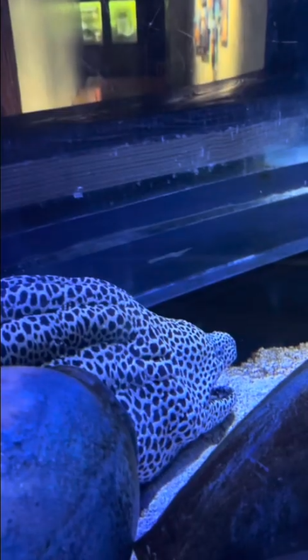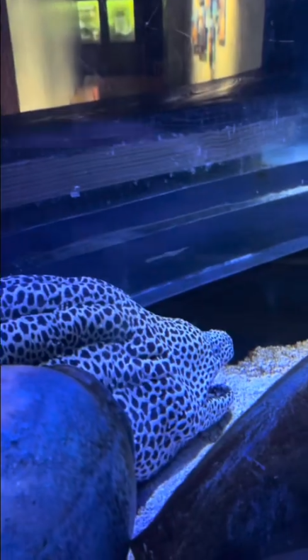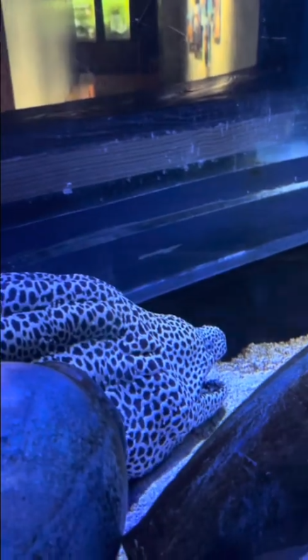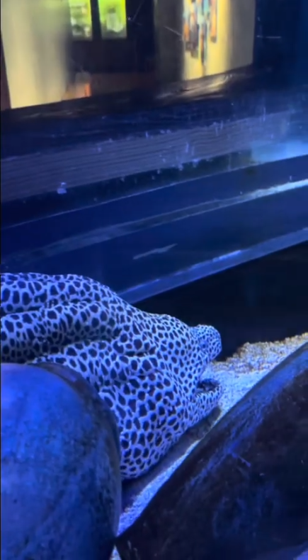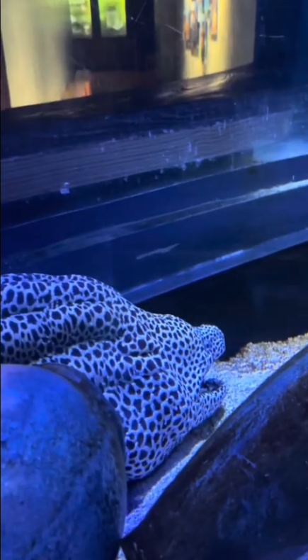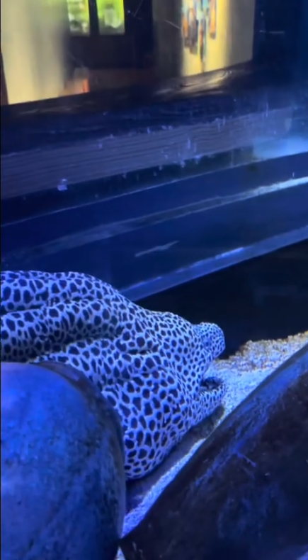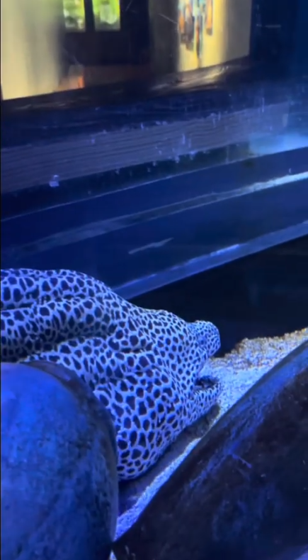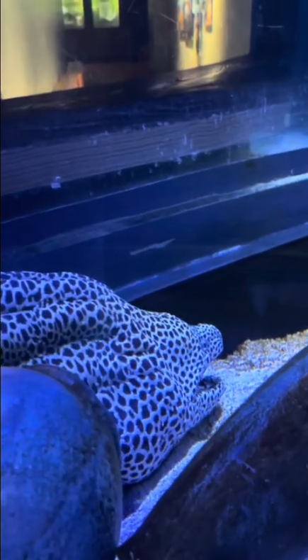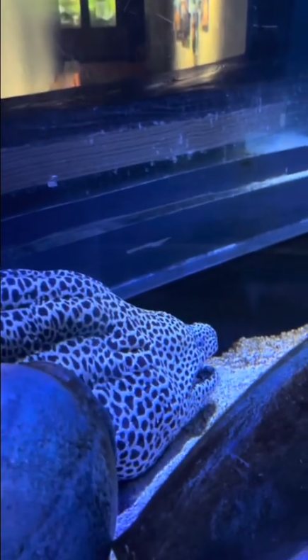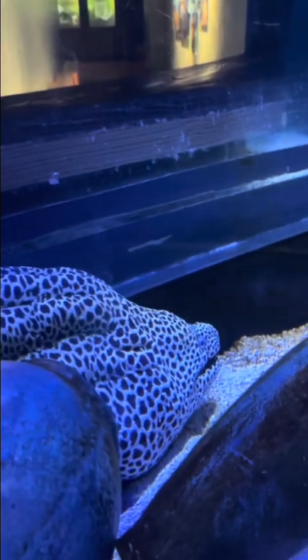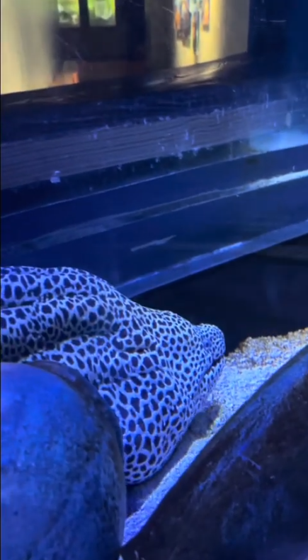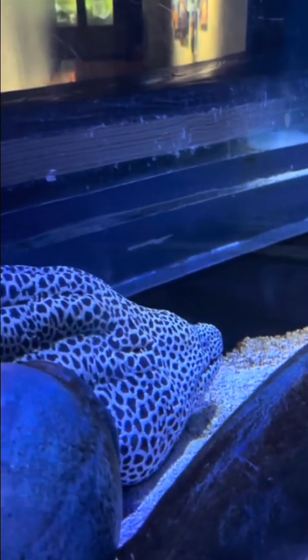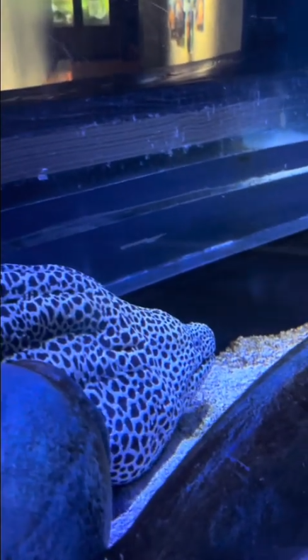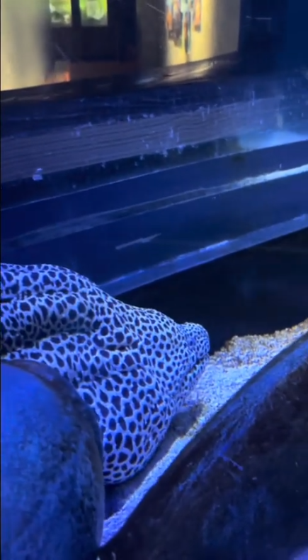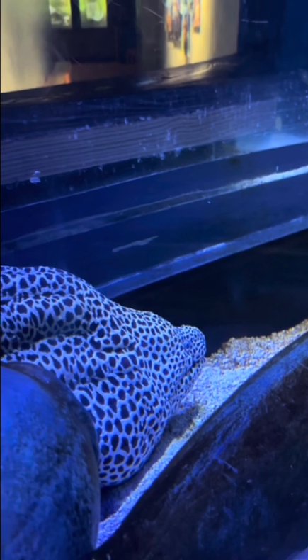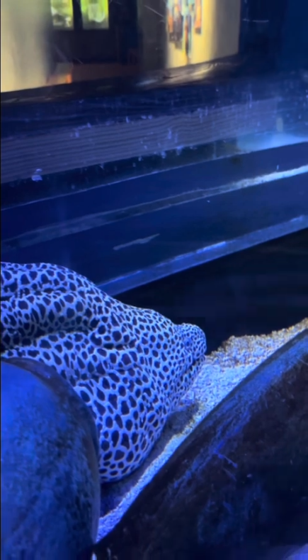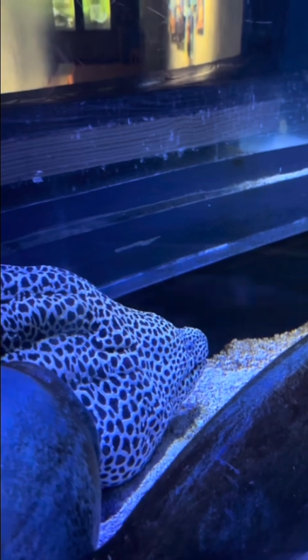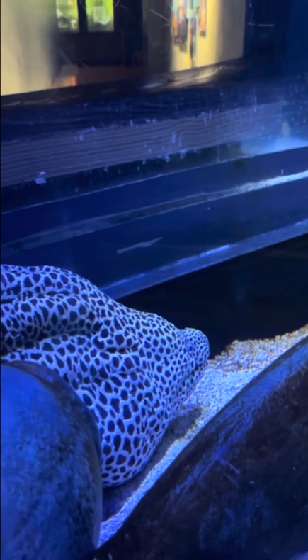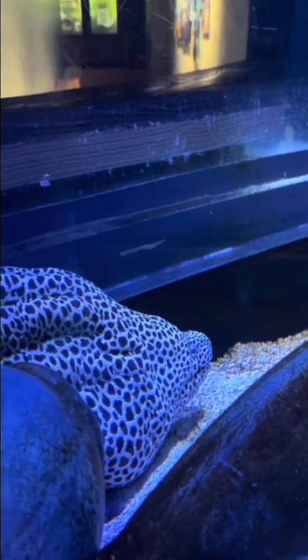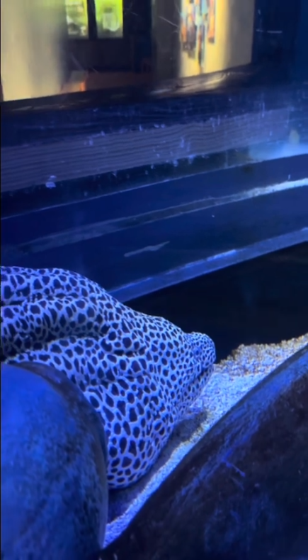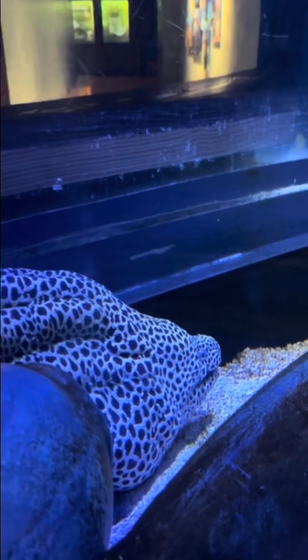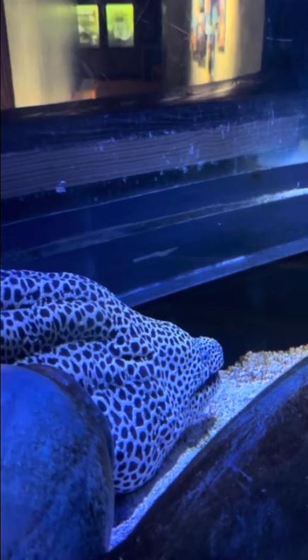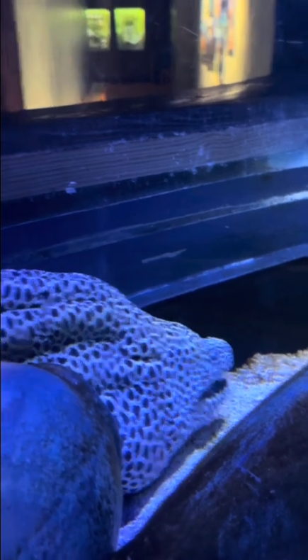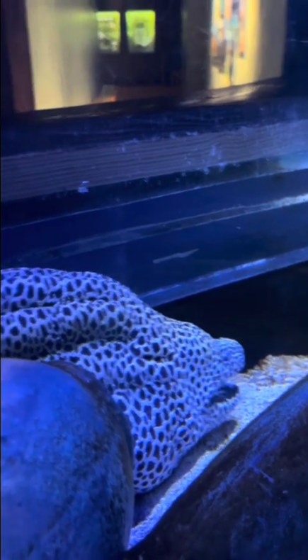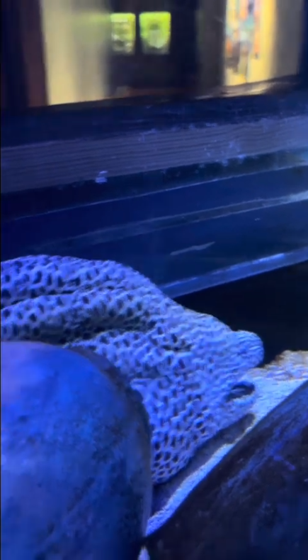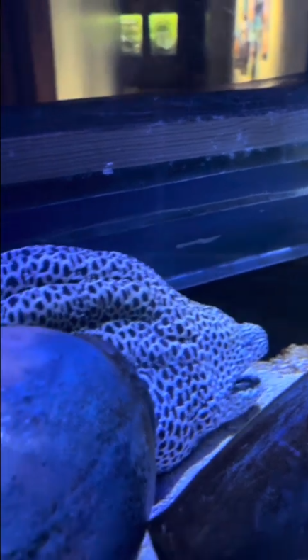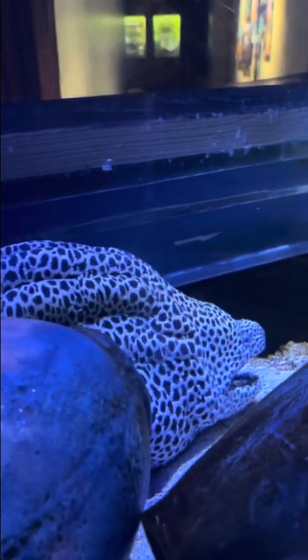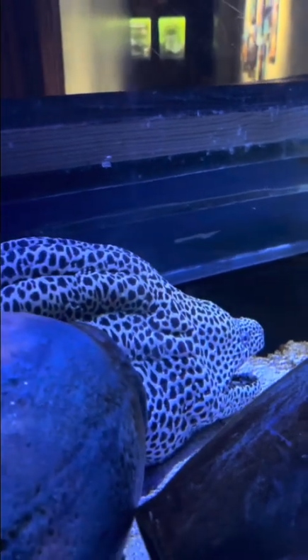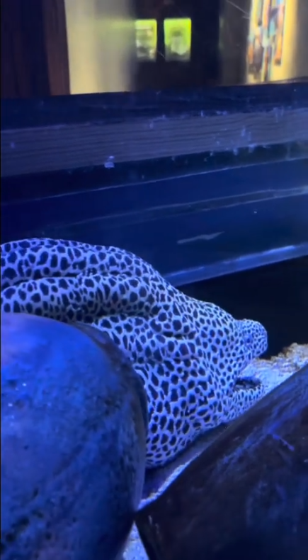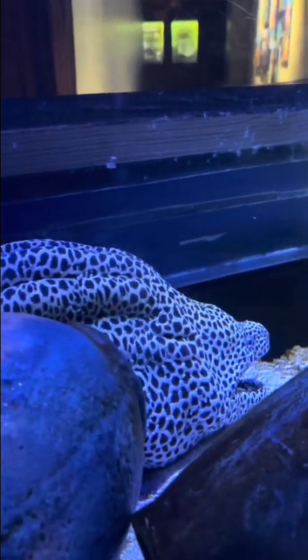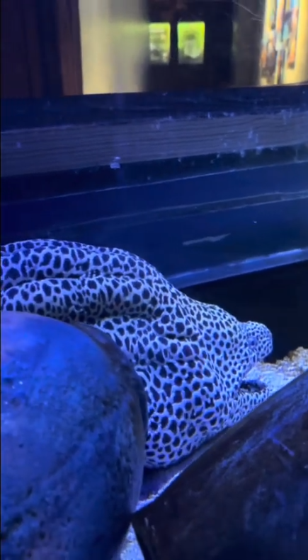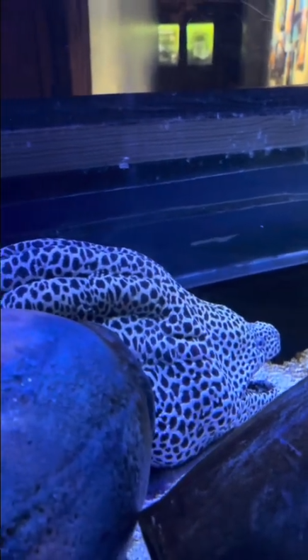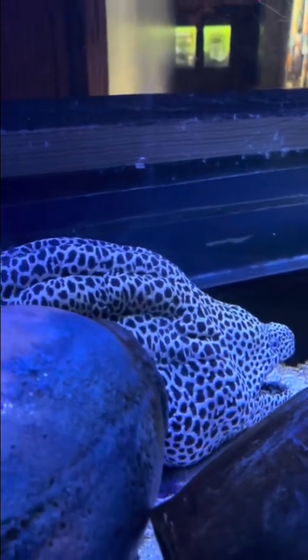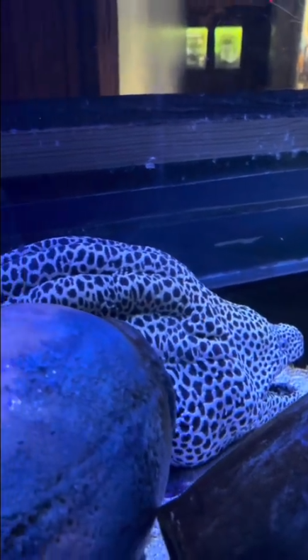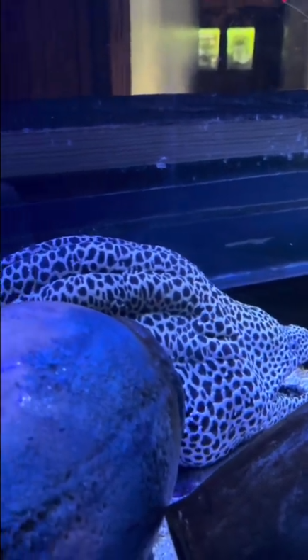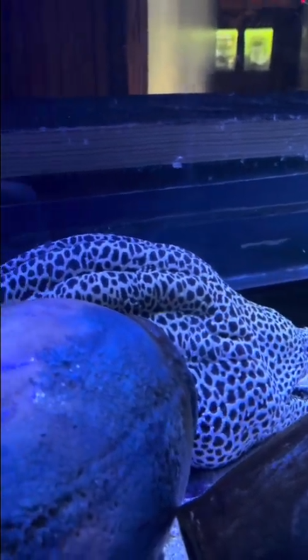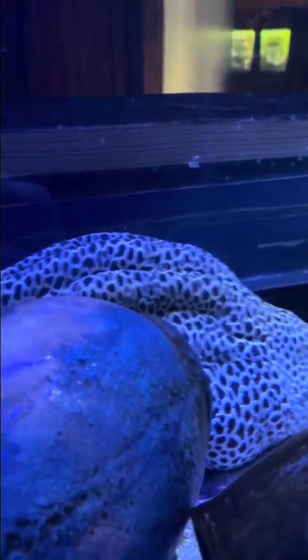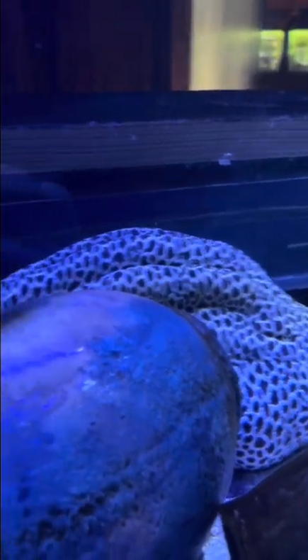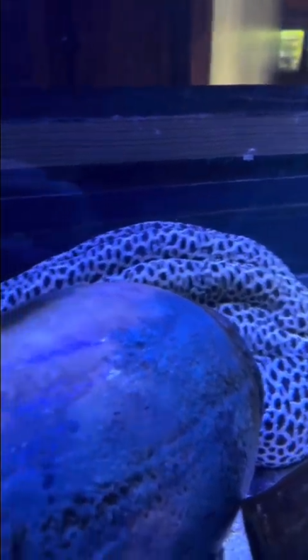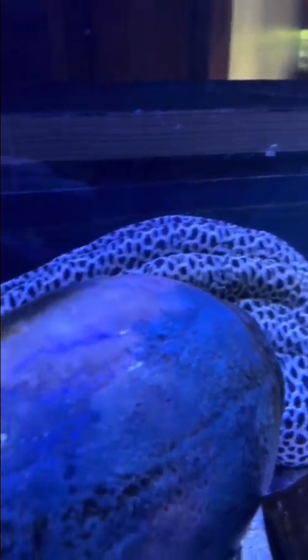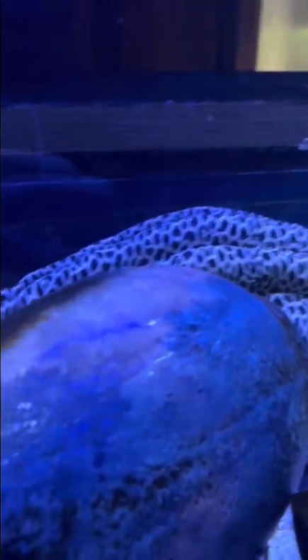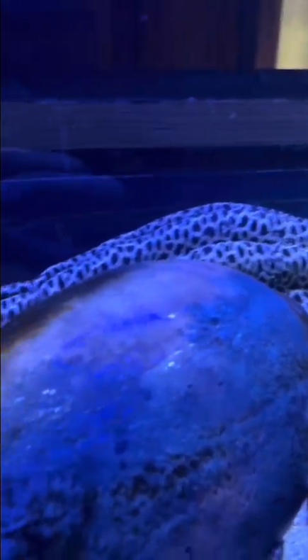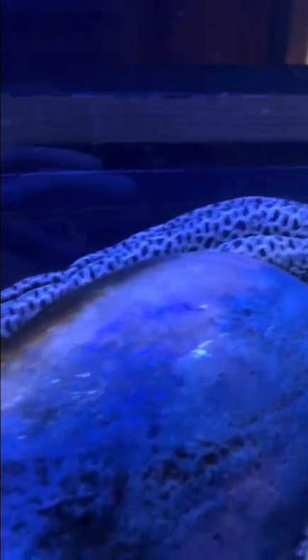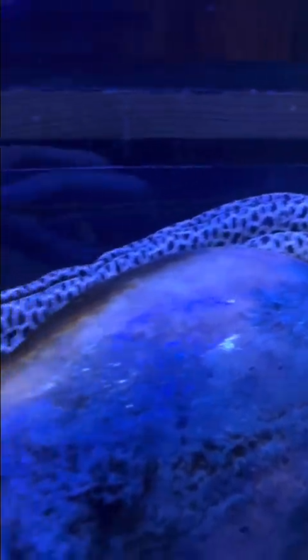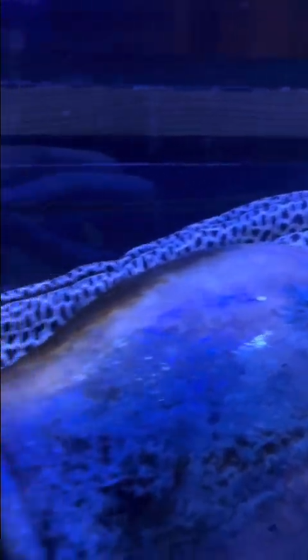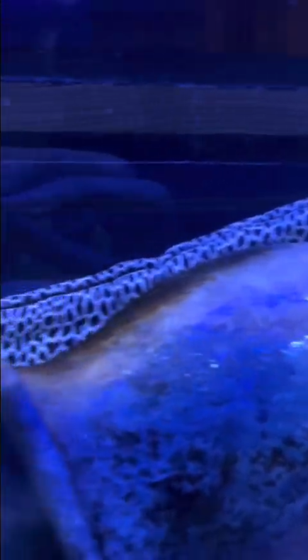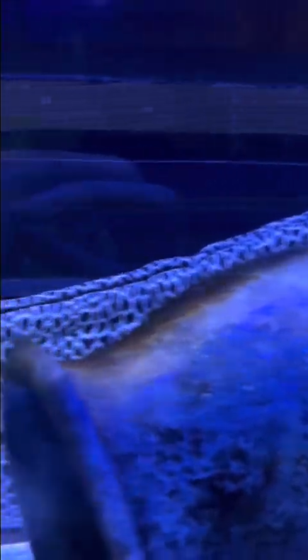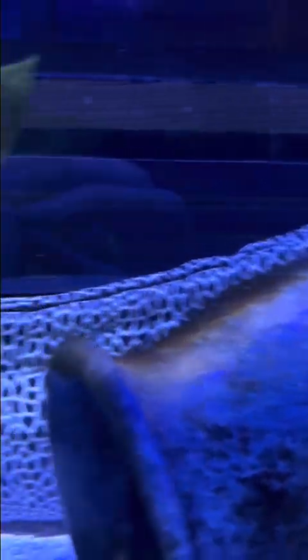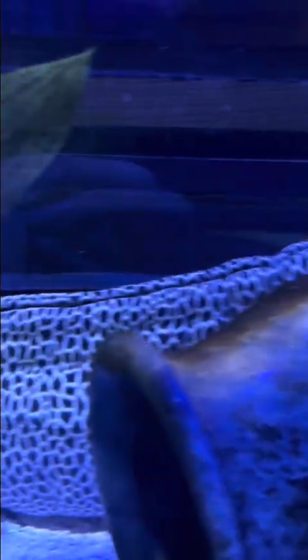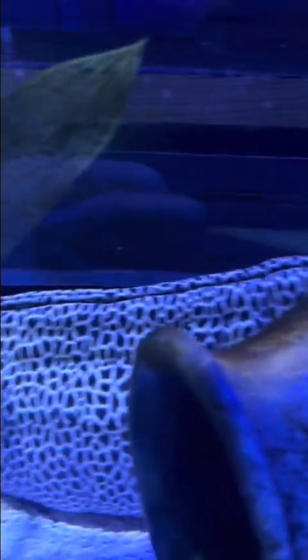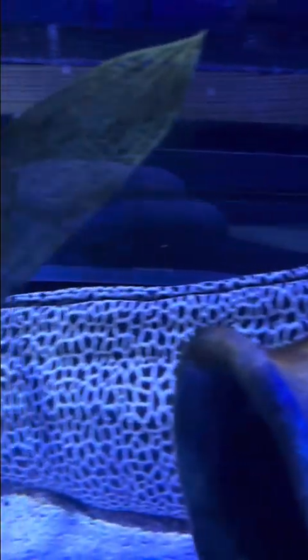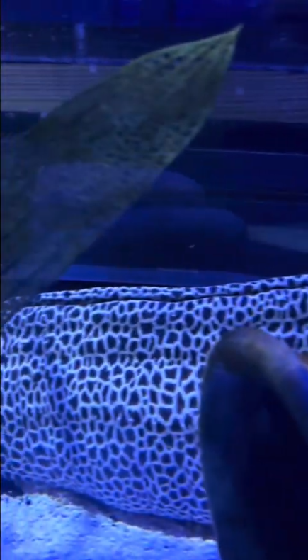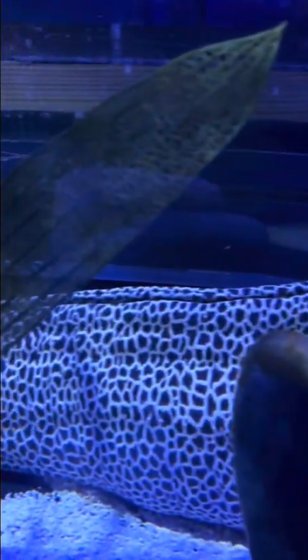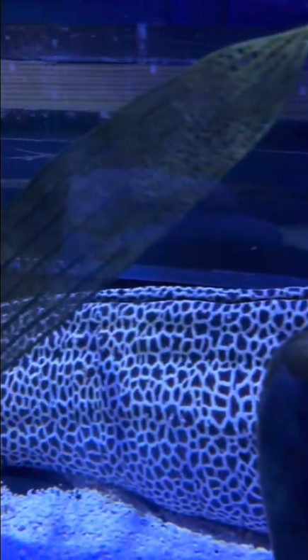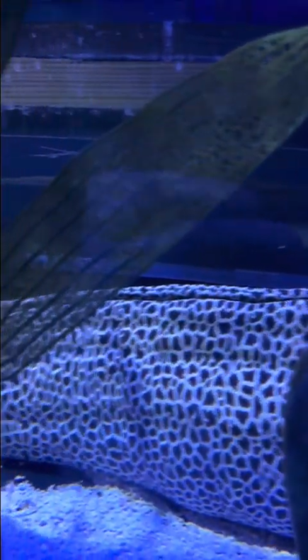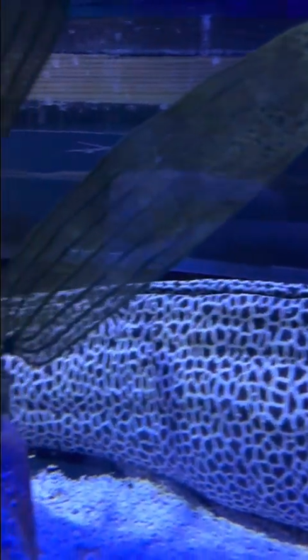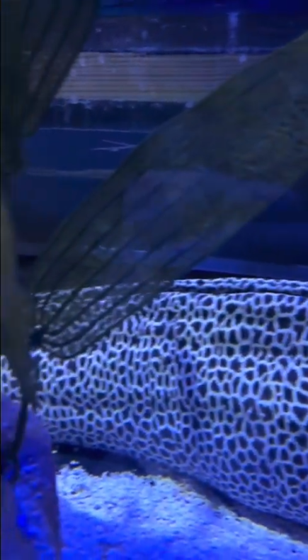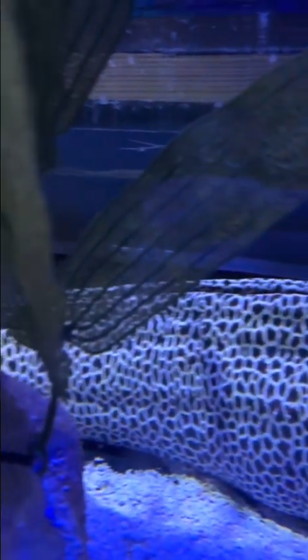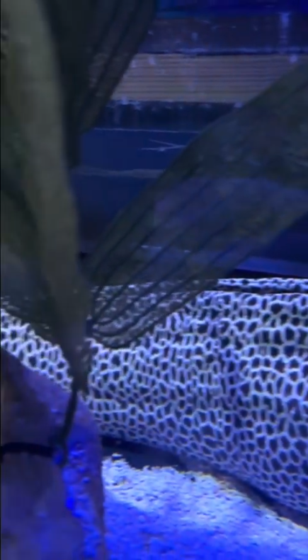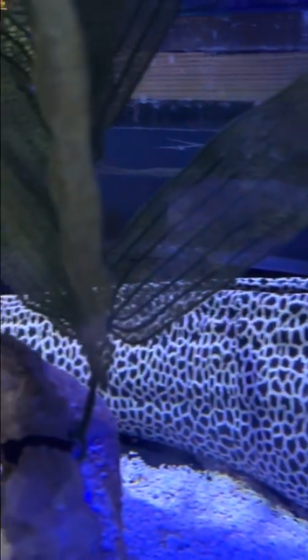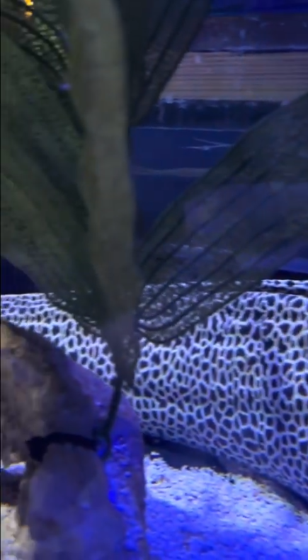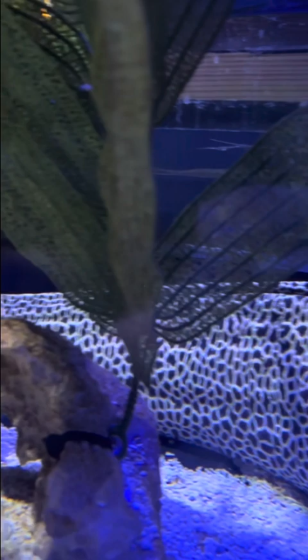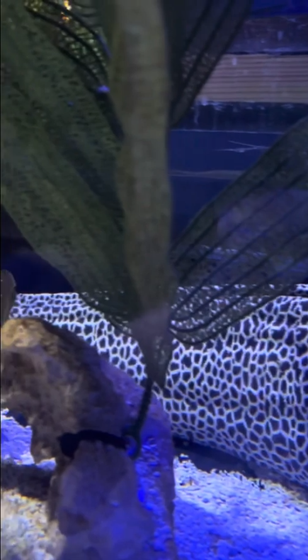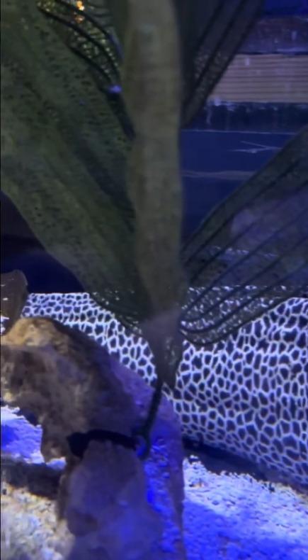This is a honeycomb moray eel. The footage here shows it from head to tail, and back to the head.